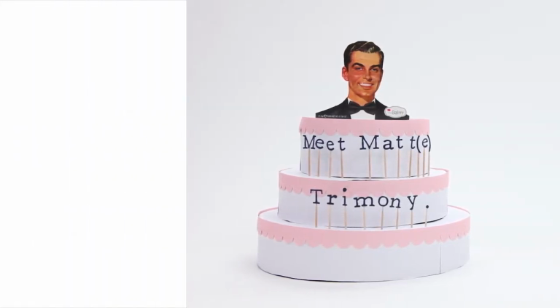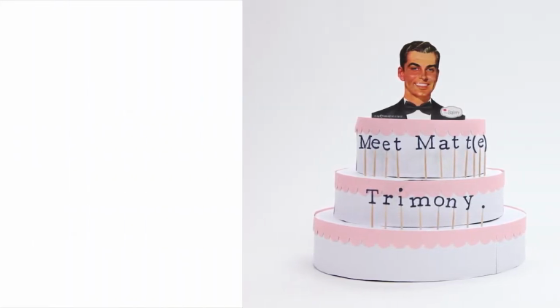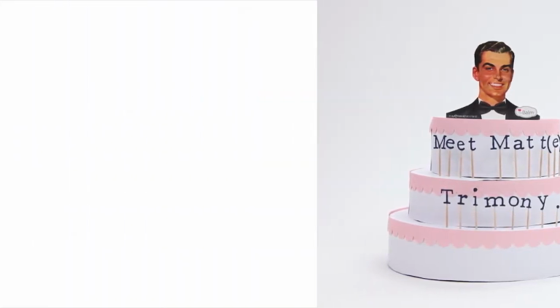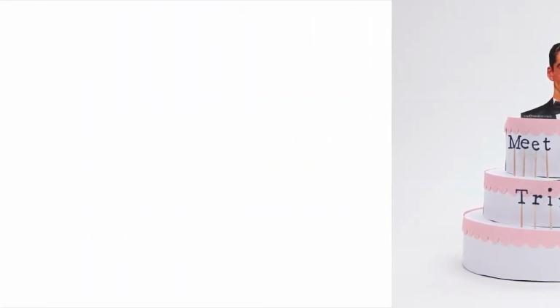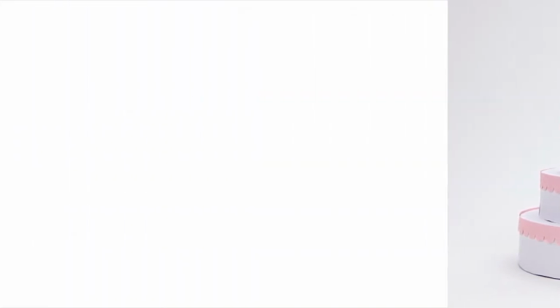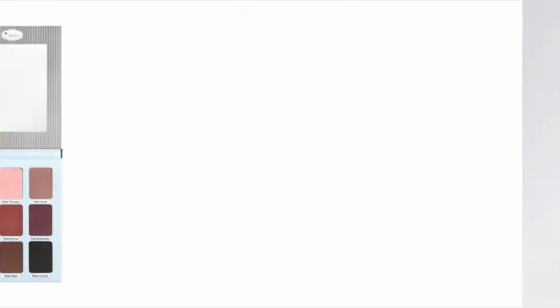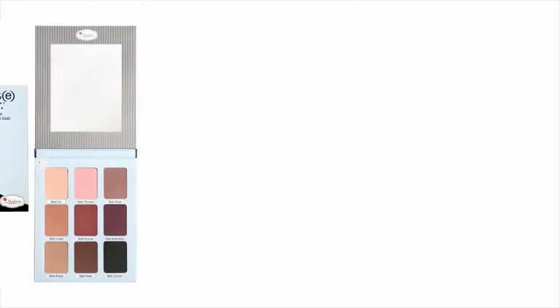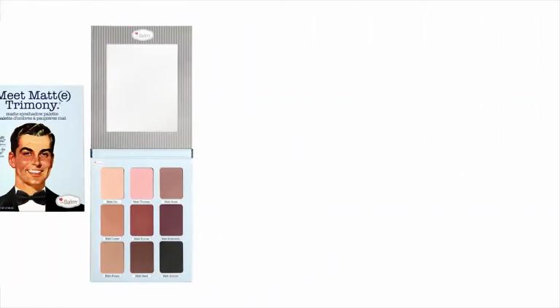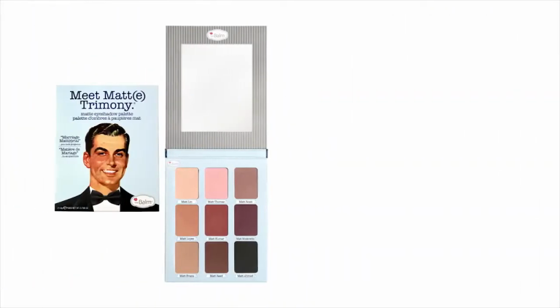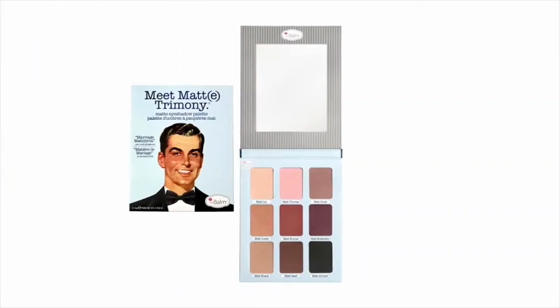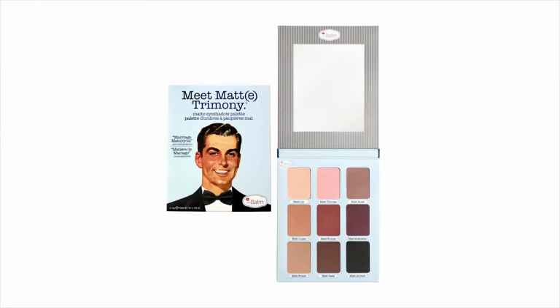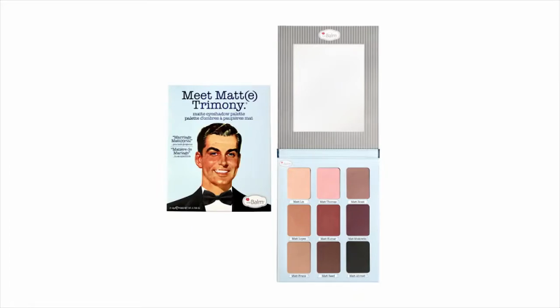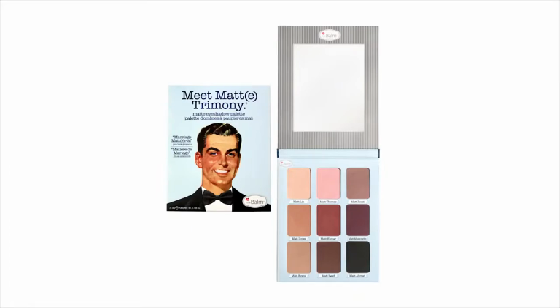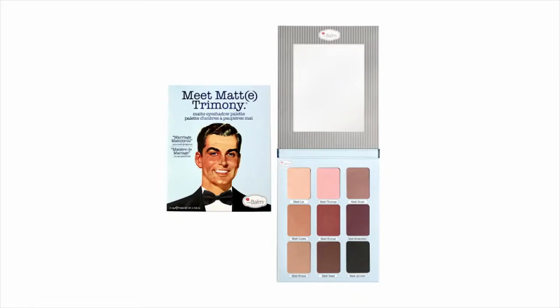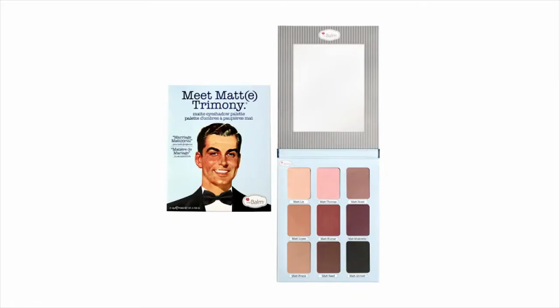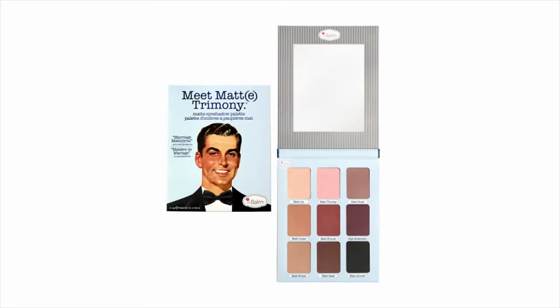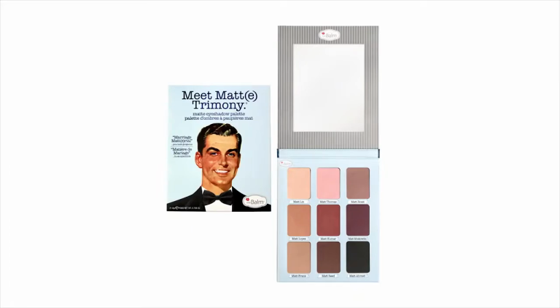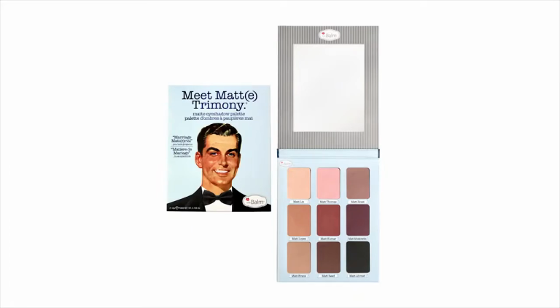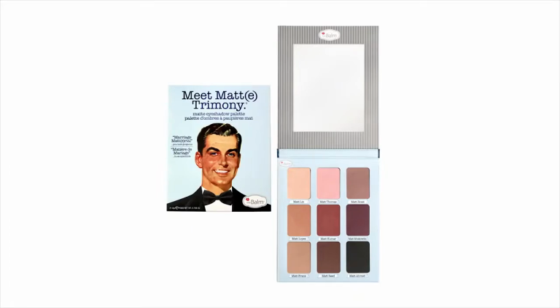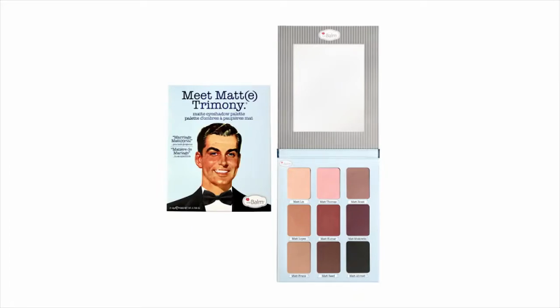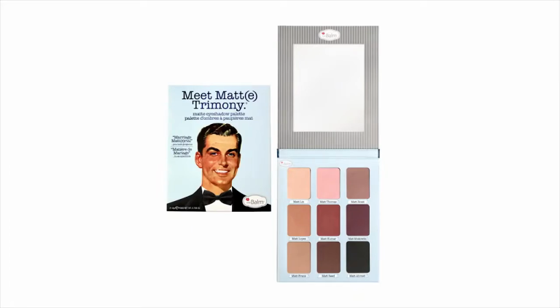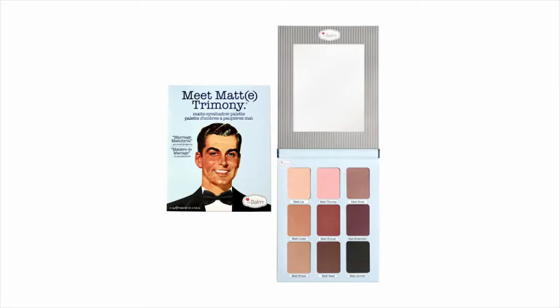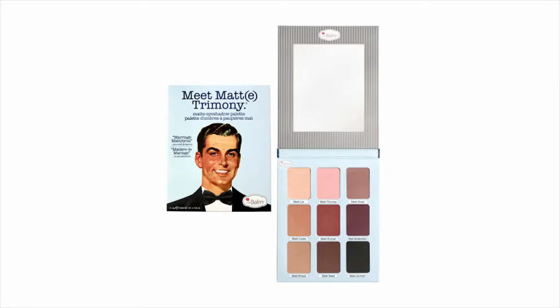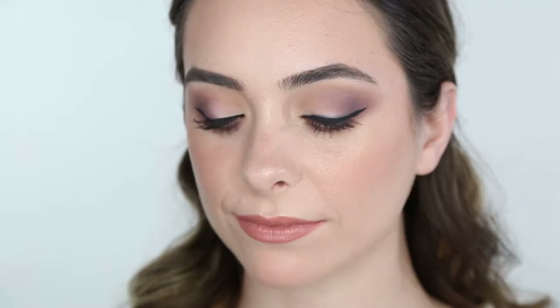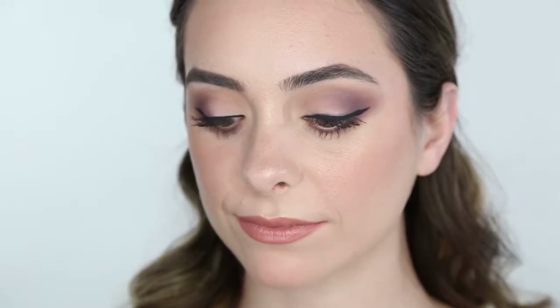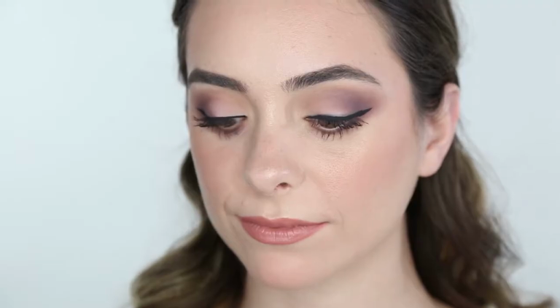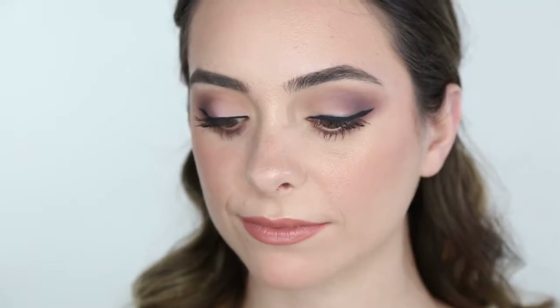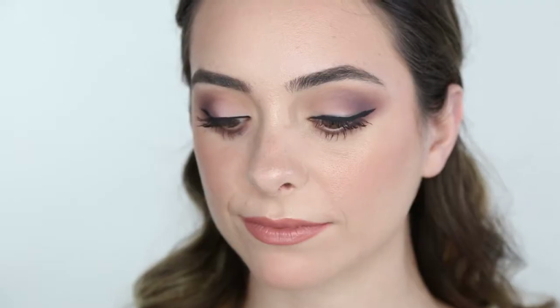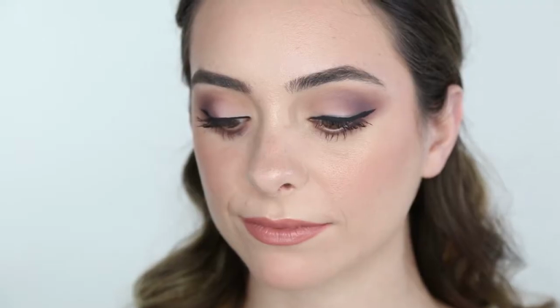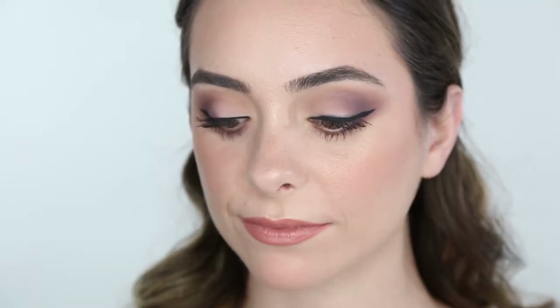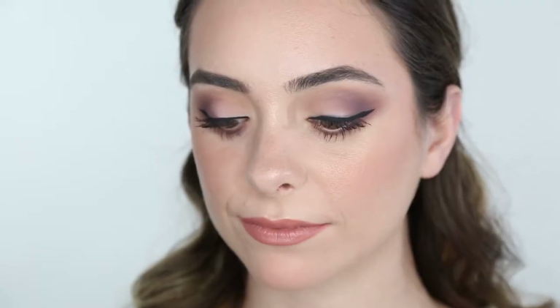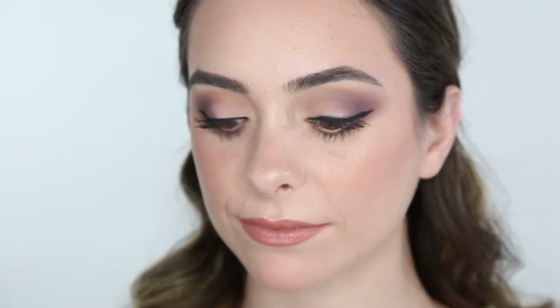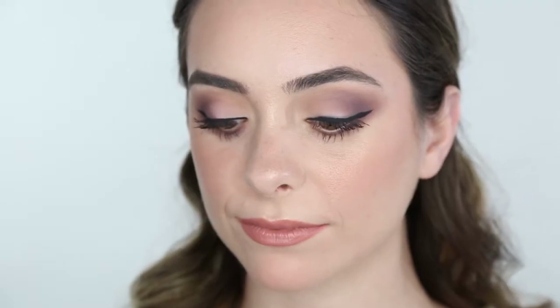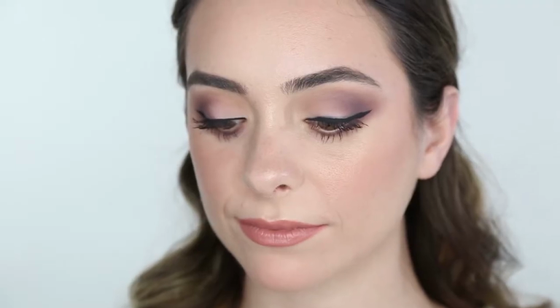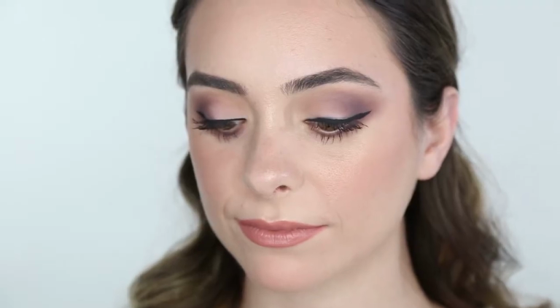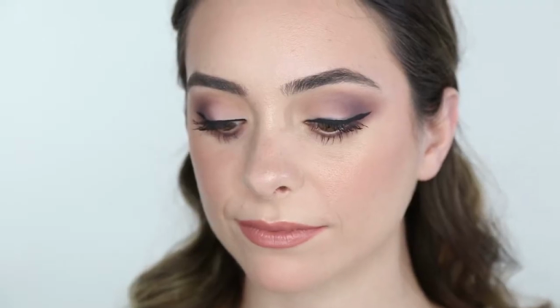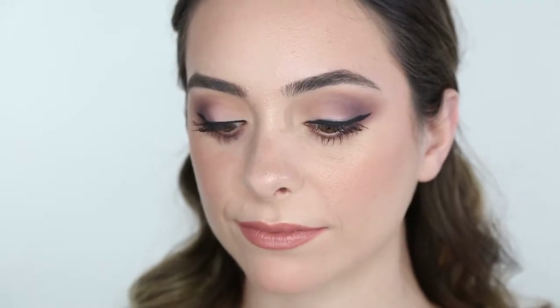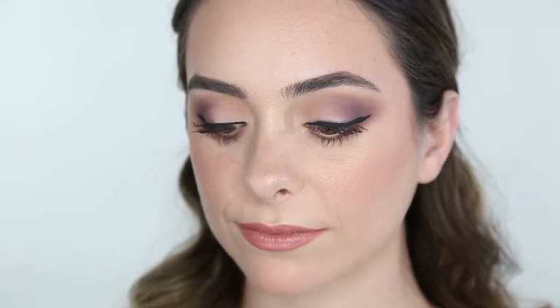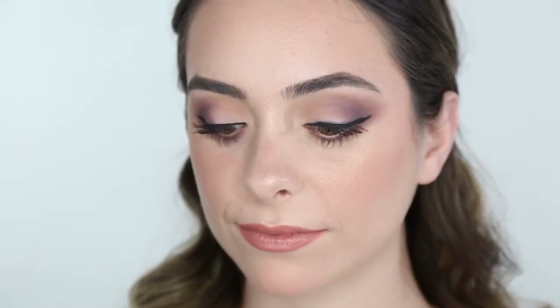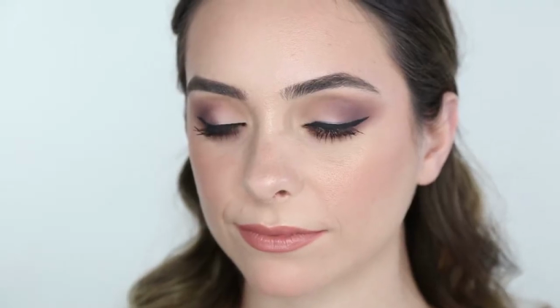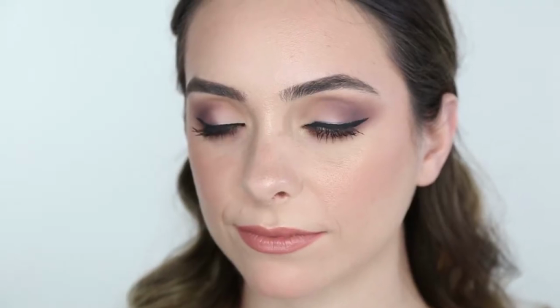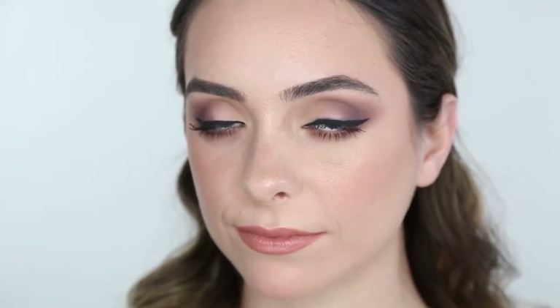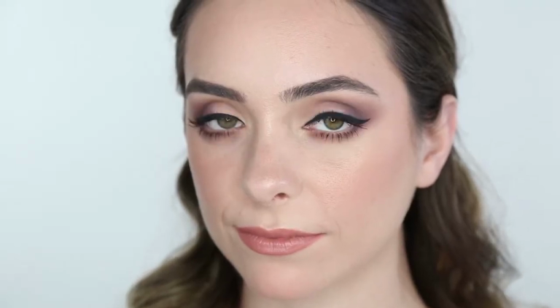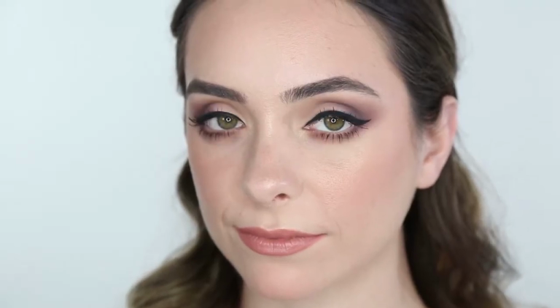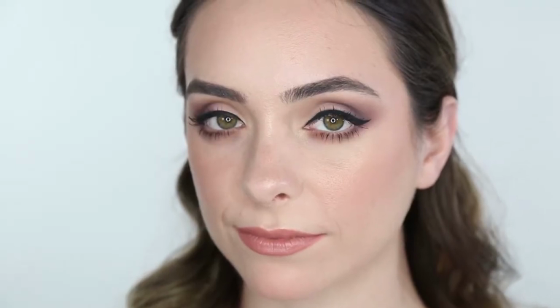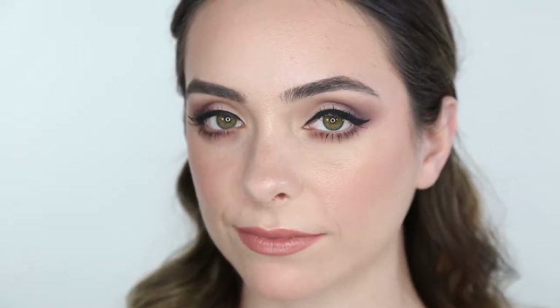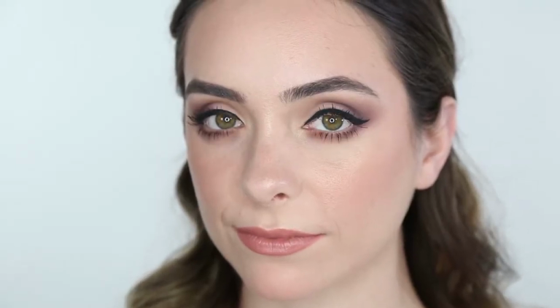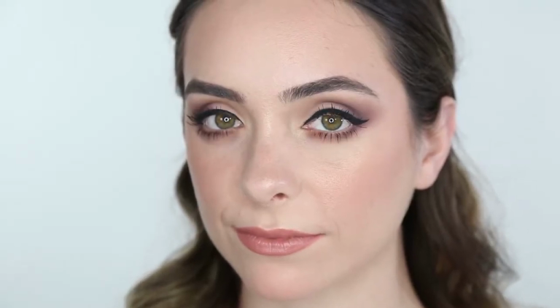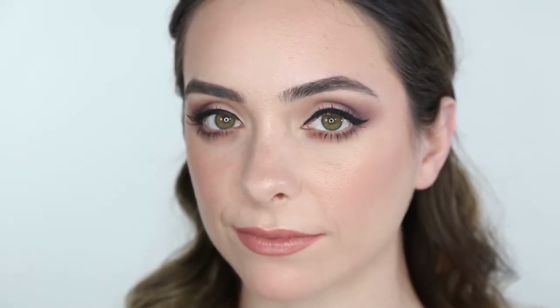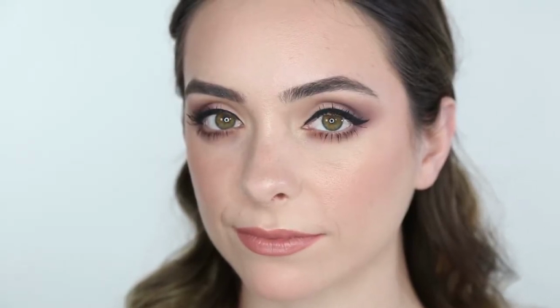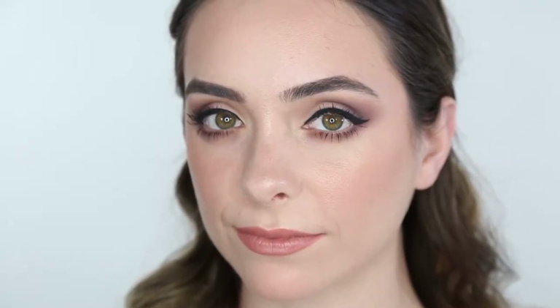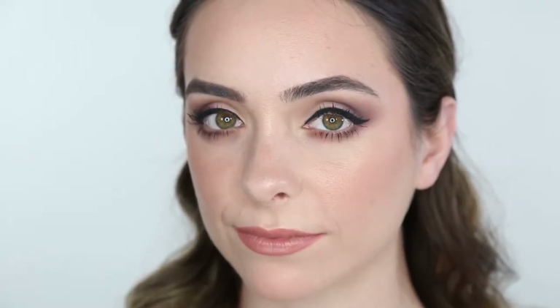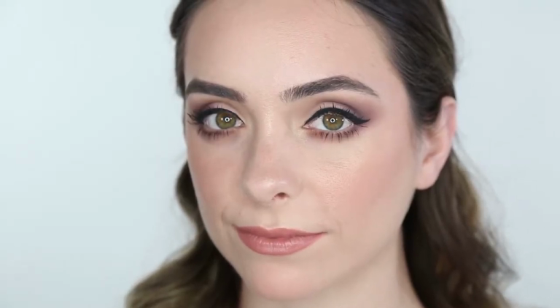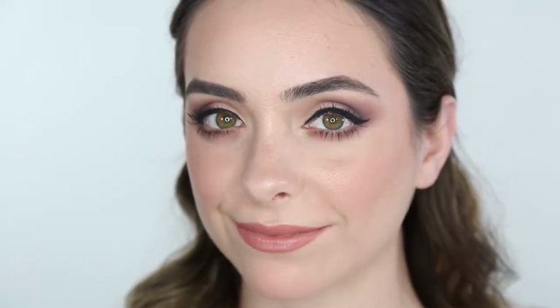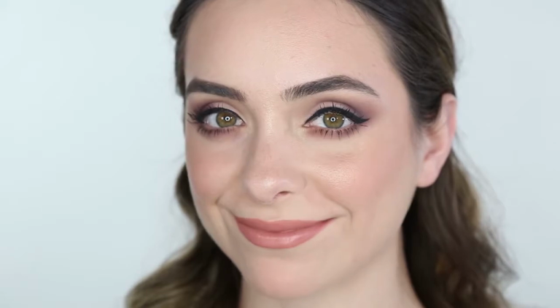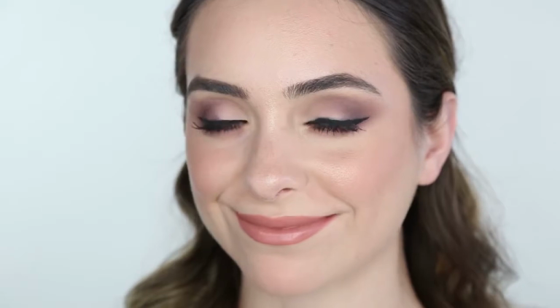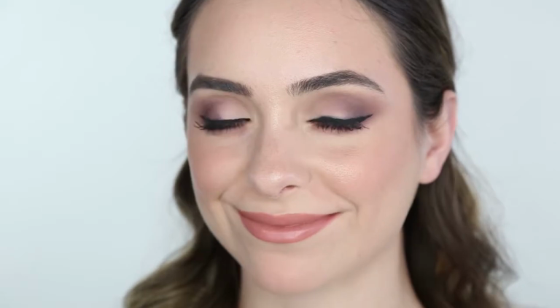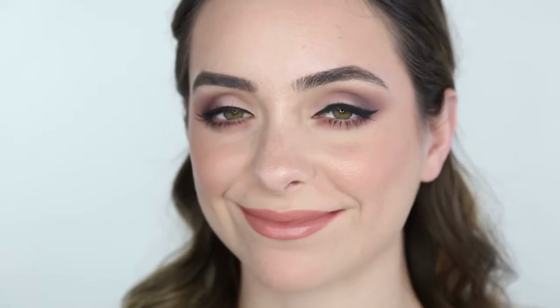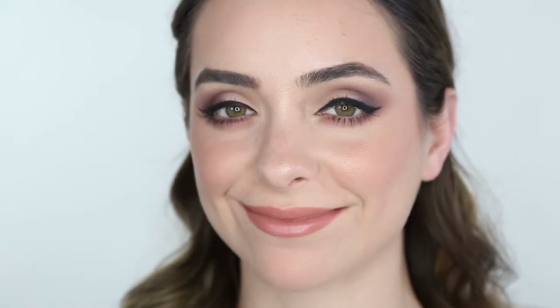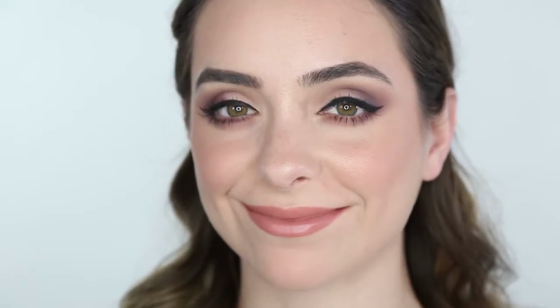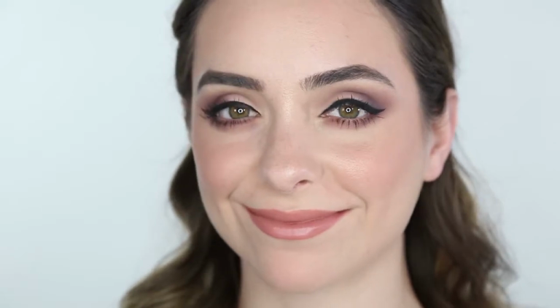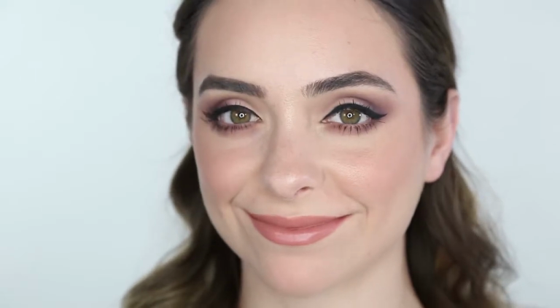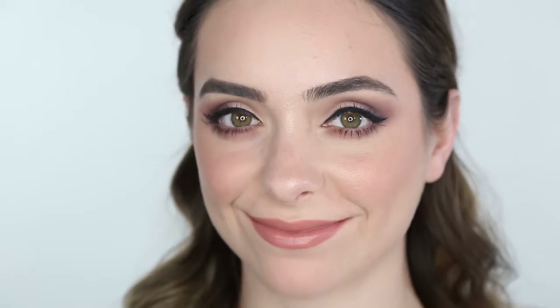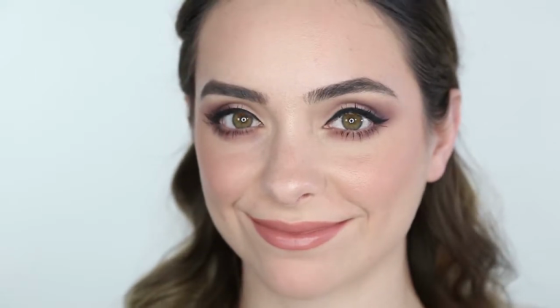Hey everyone, here are some ways that I like to use the Meet Matrimony palette from the Balm Cosmetics. Here is the first day to night look that I've created.